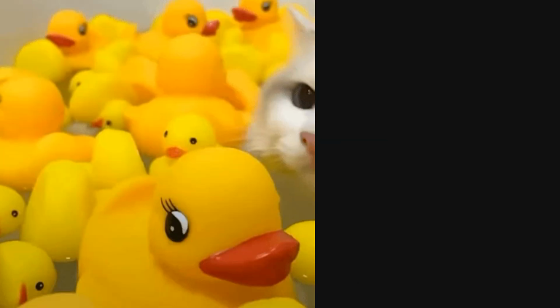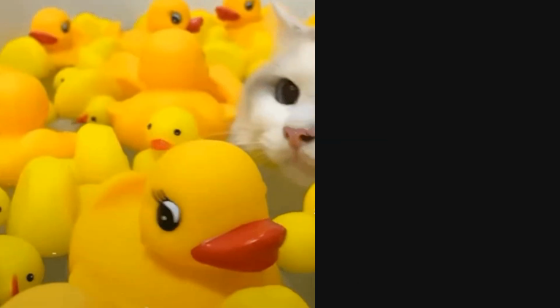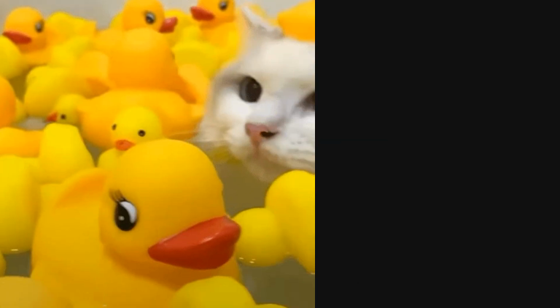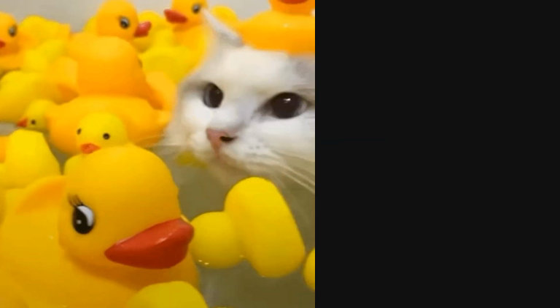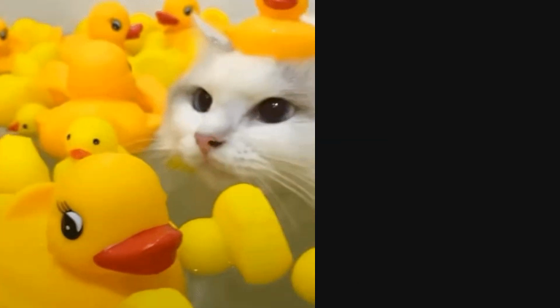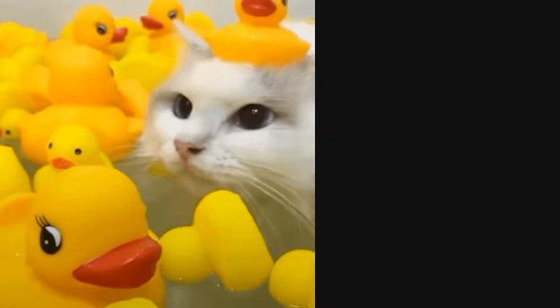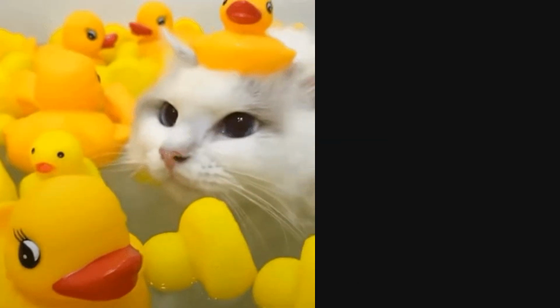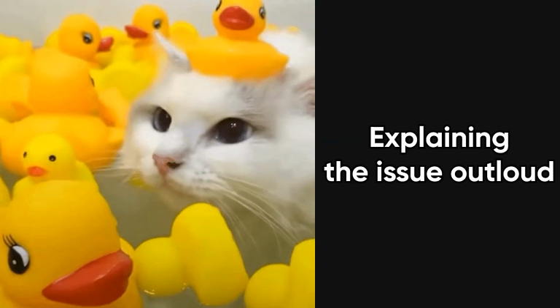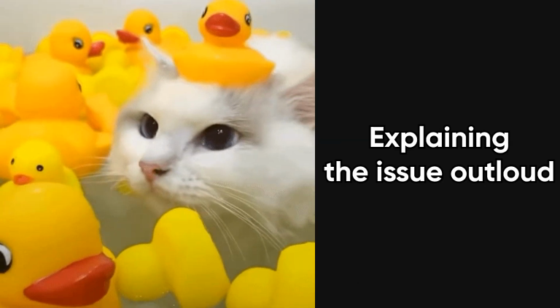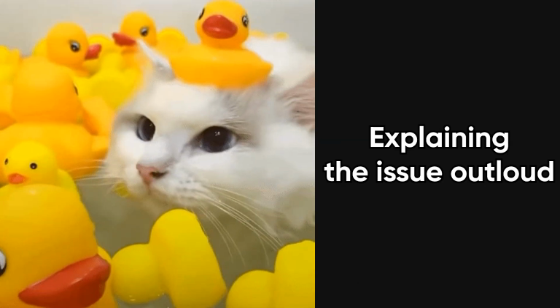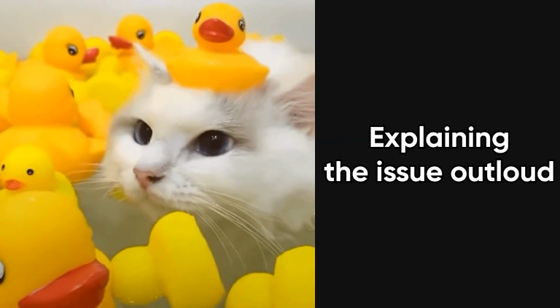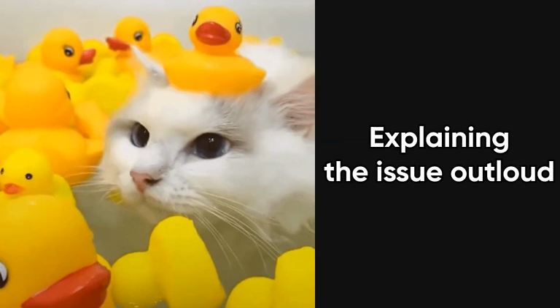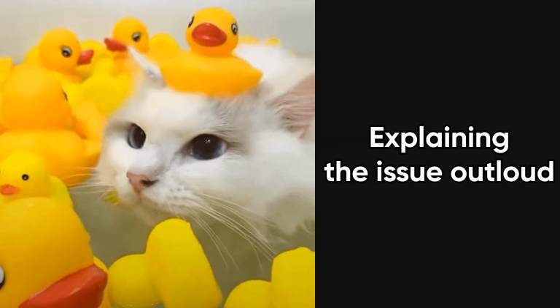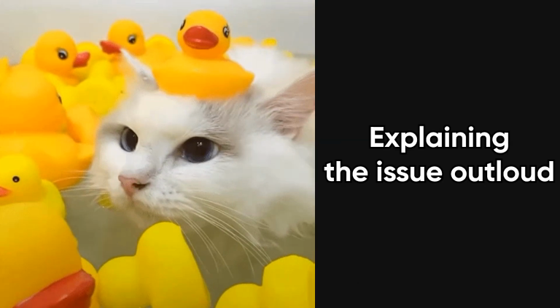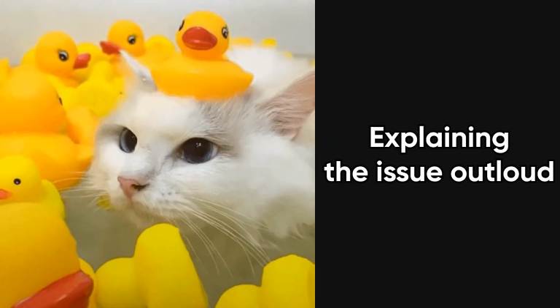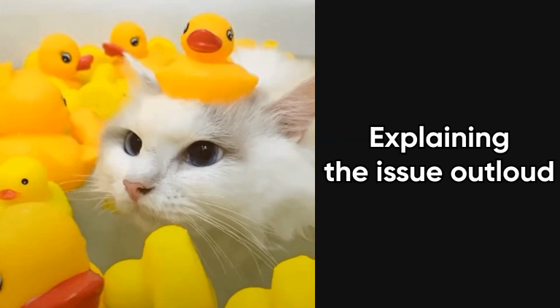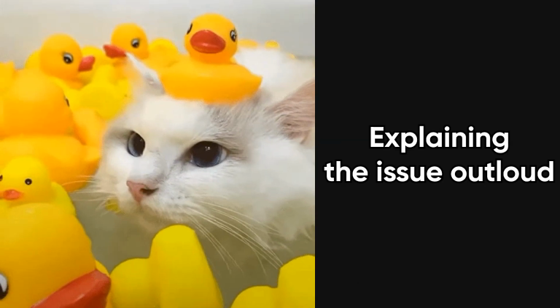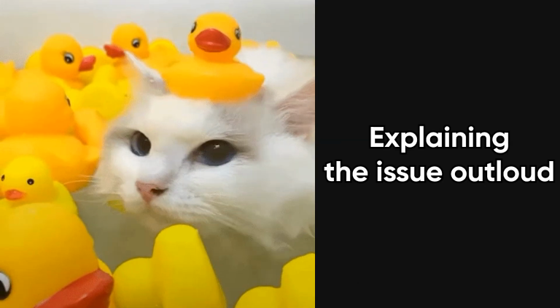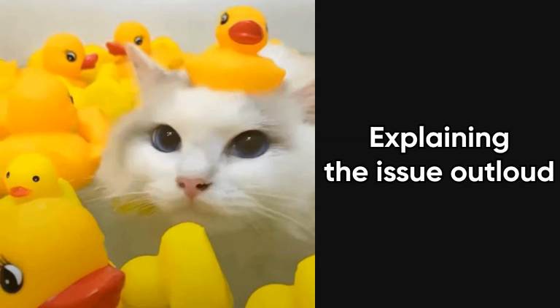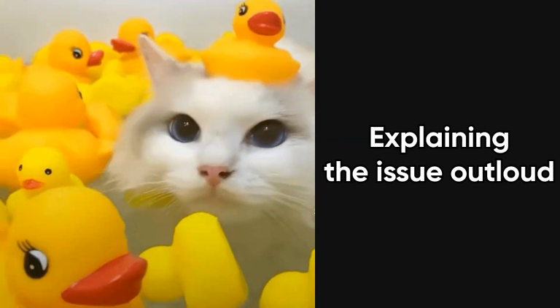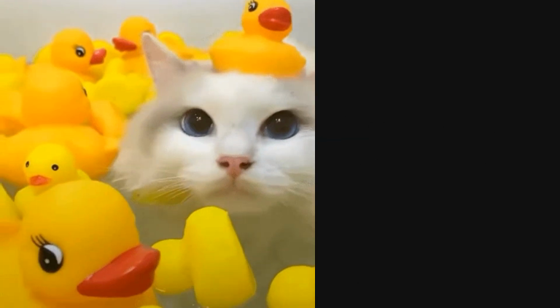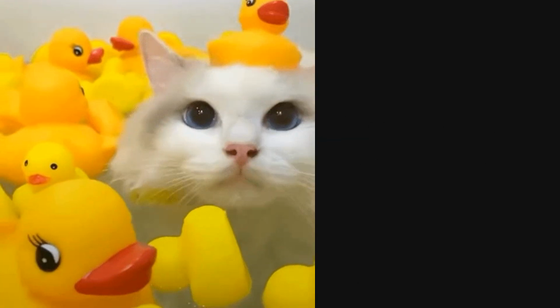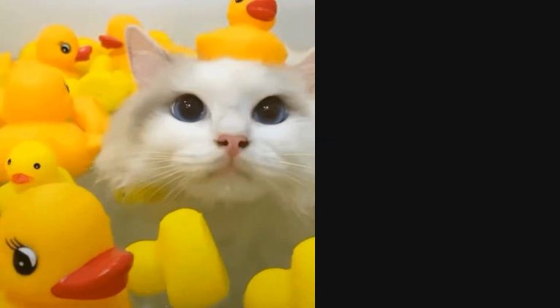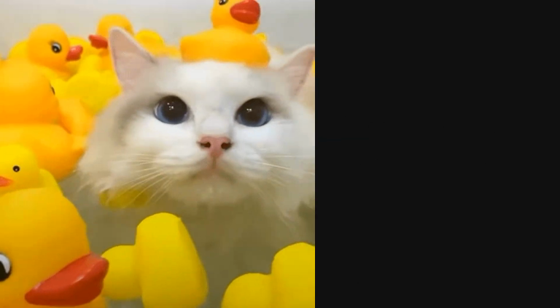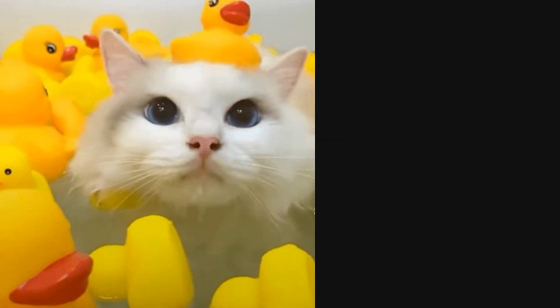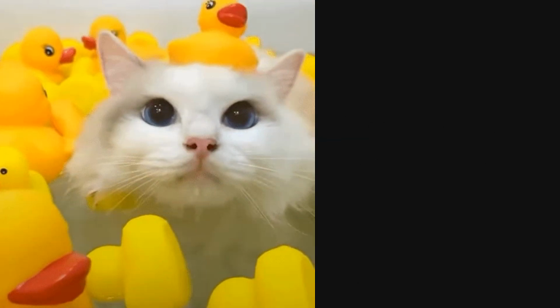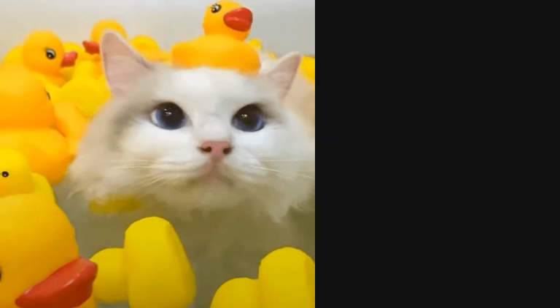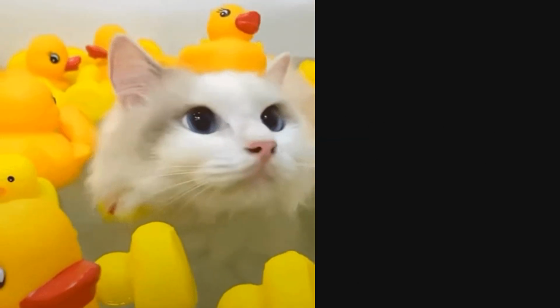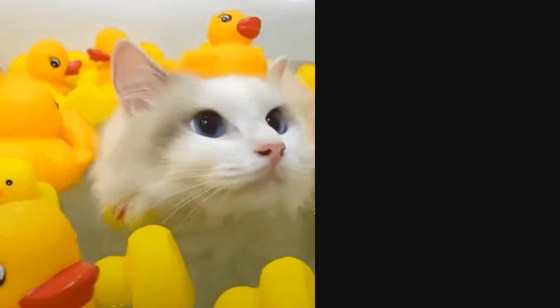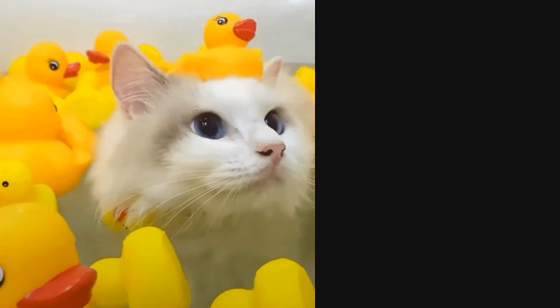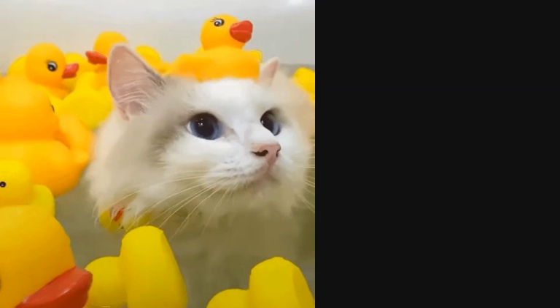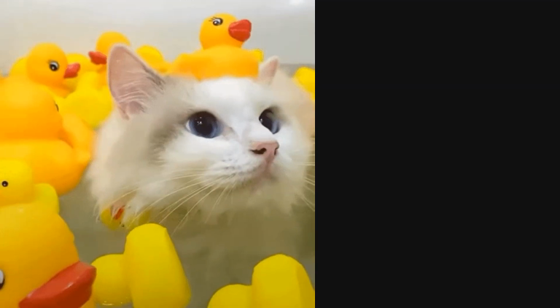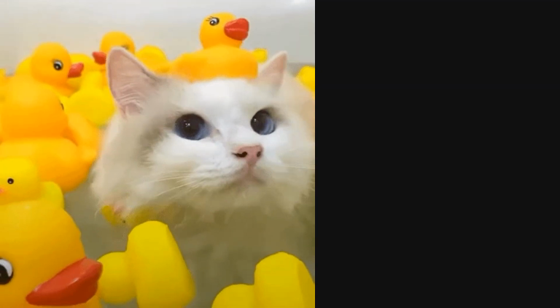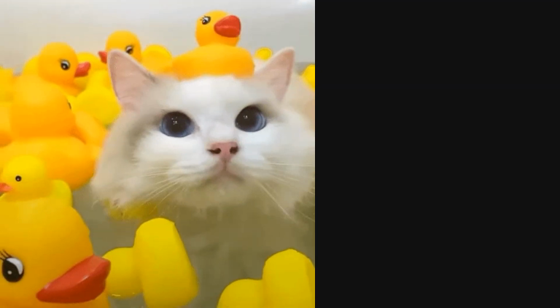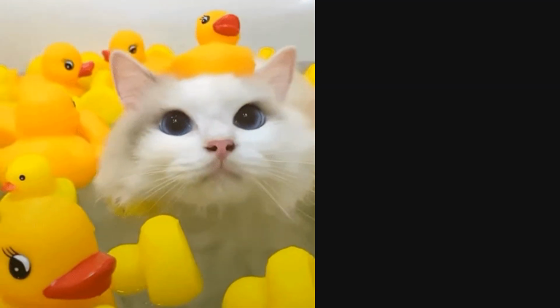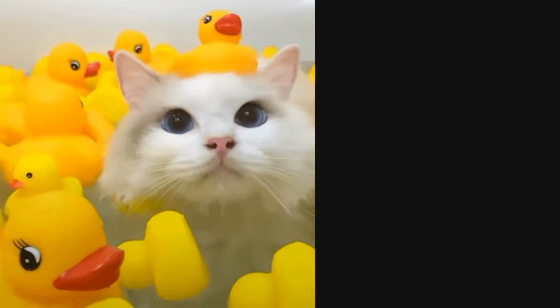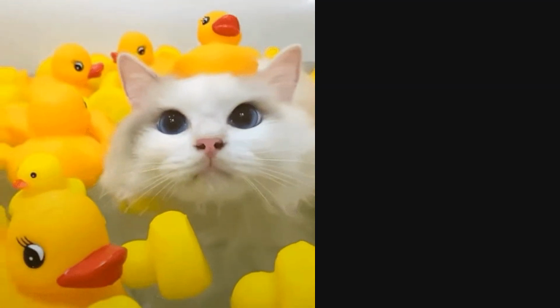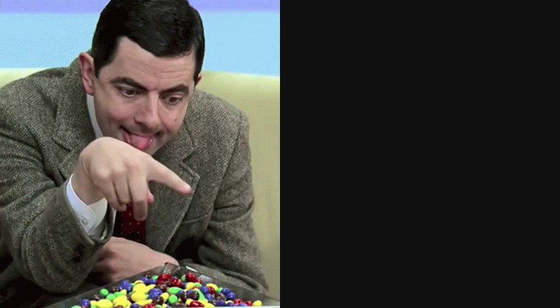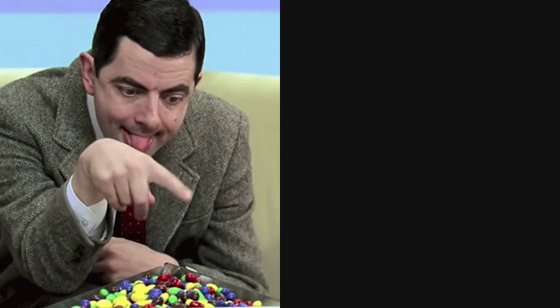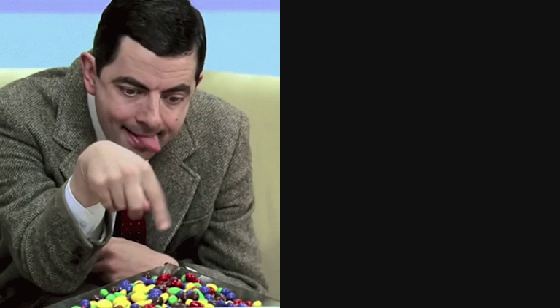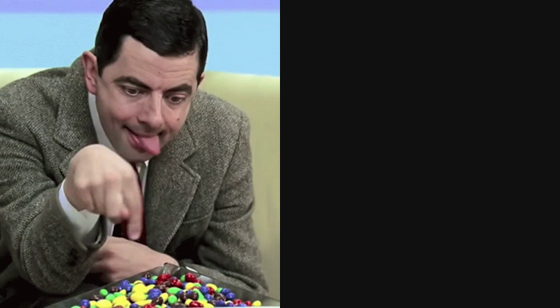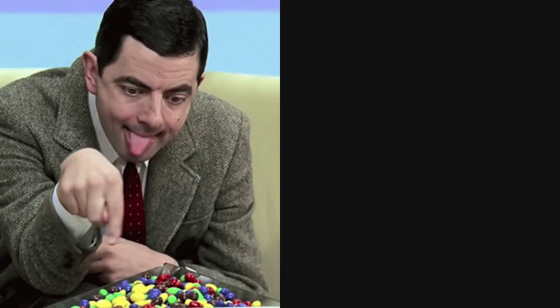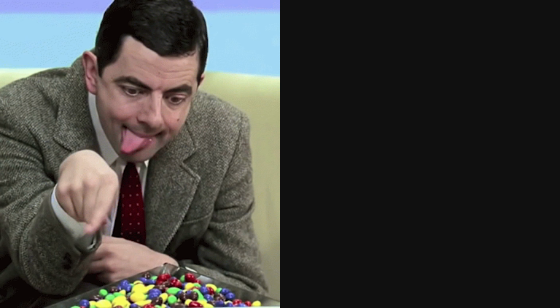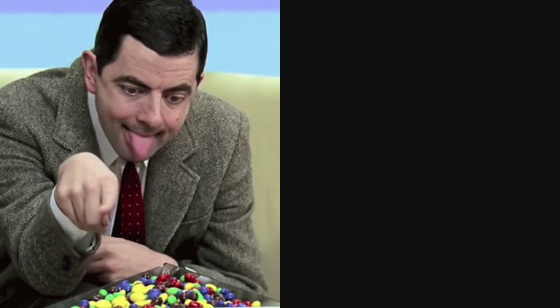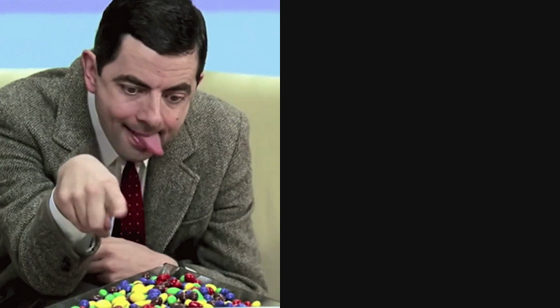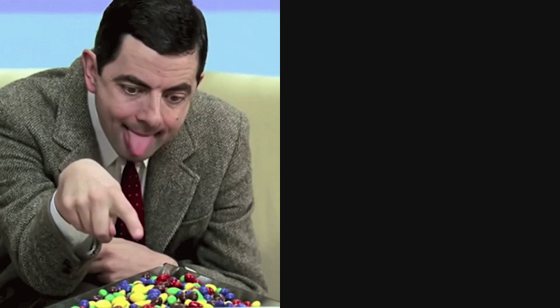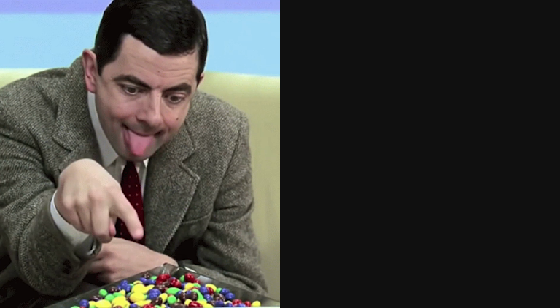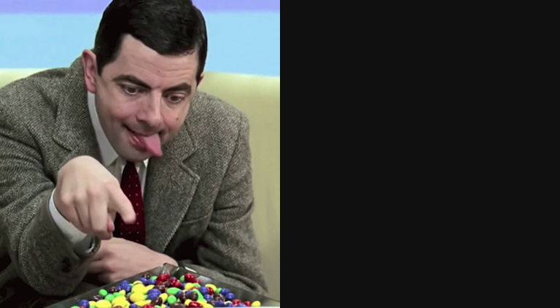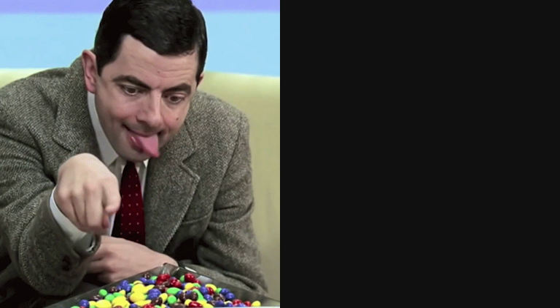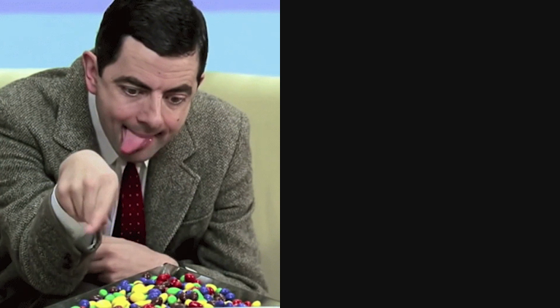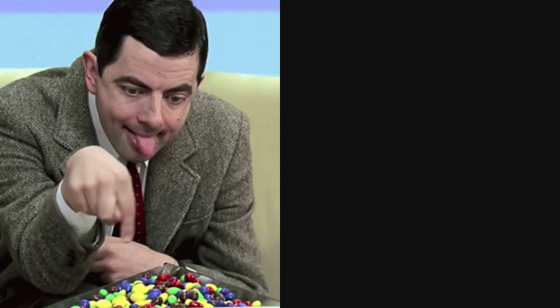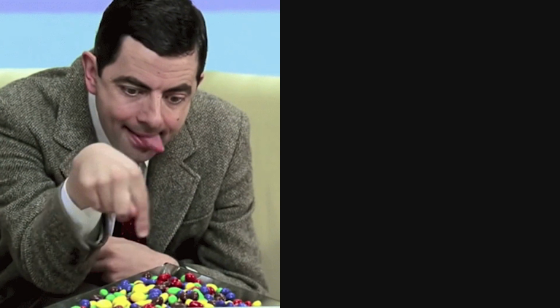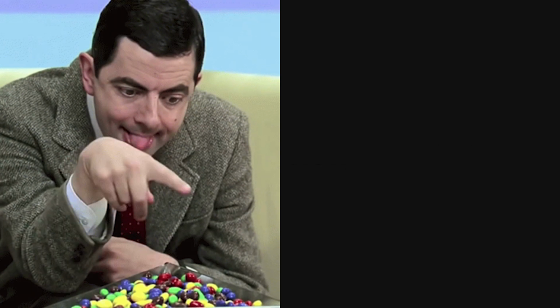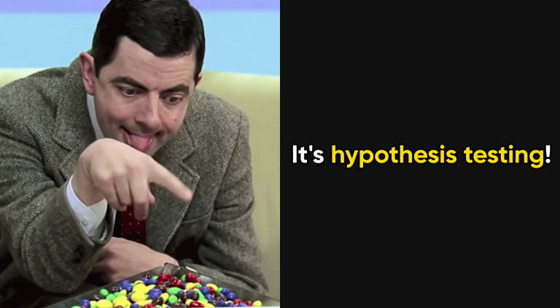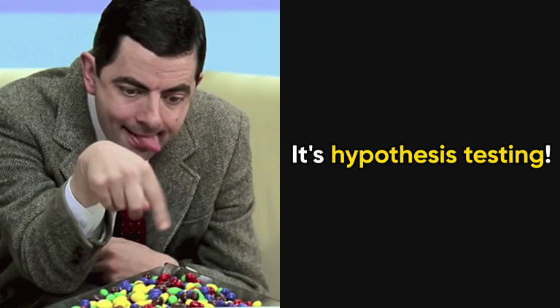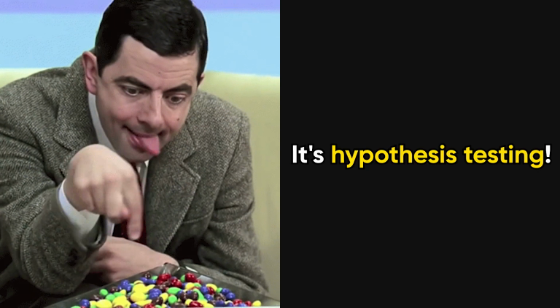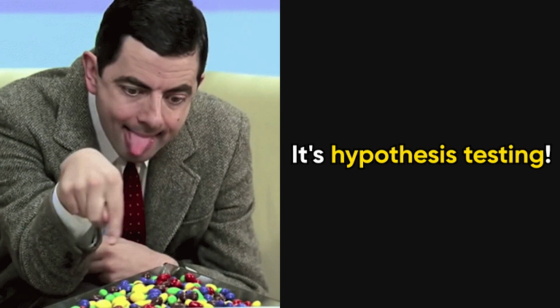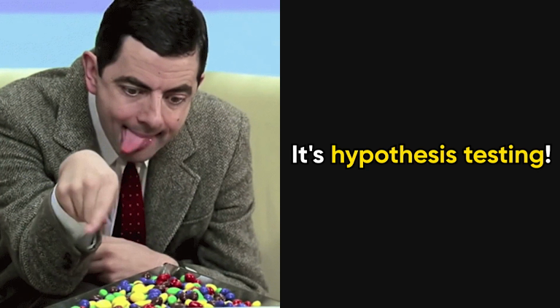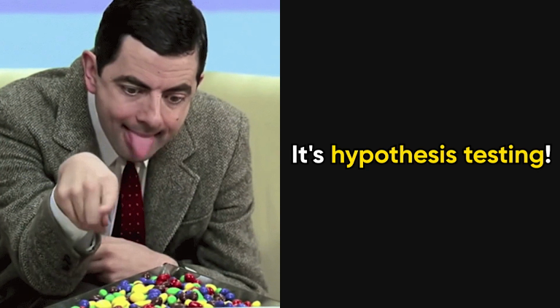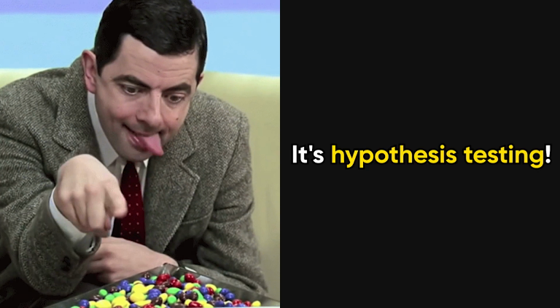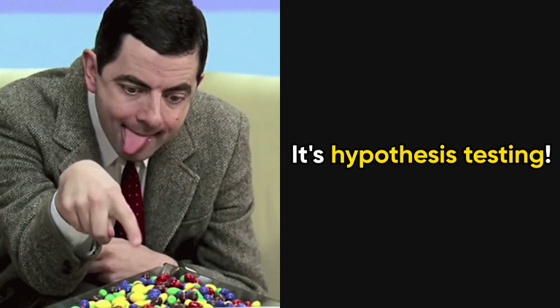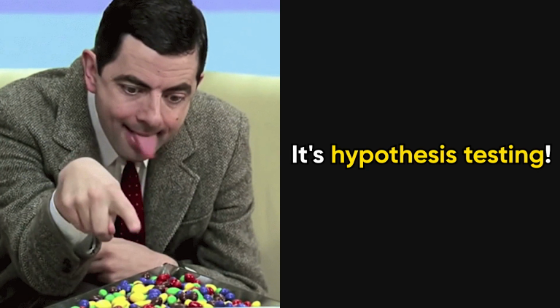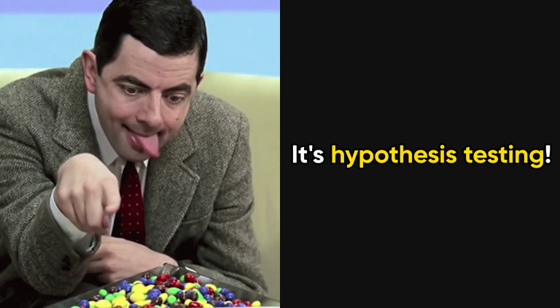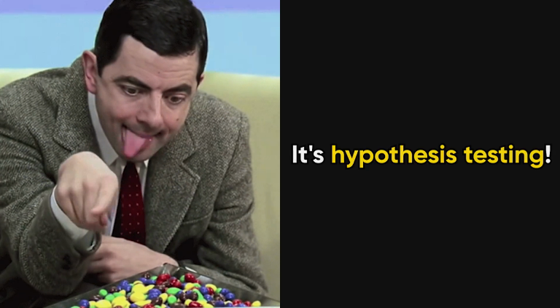Rubber ducking — explaining the issue out loud — often surfaces the missing assumption. Debugging is not random guessing; it's hypothesis testing.